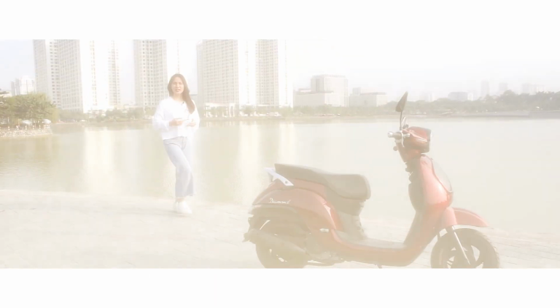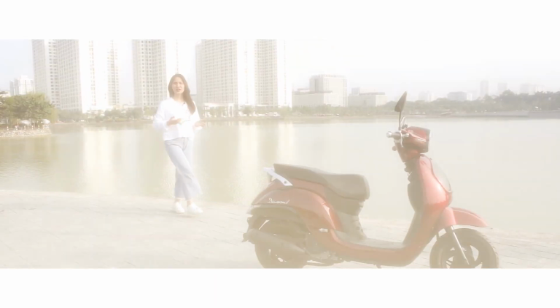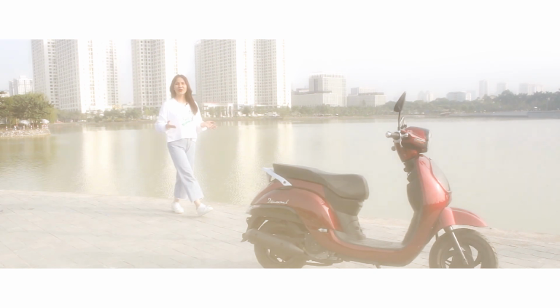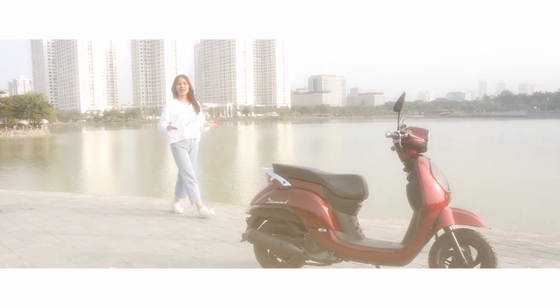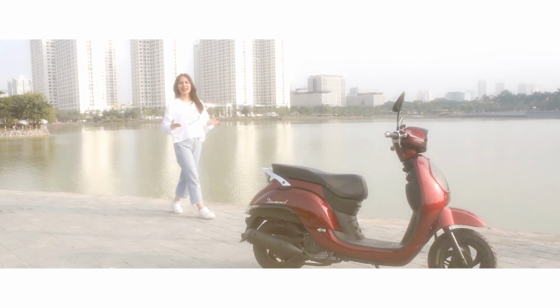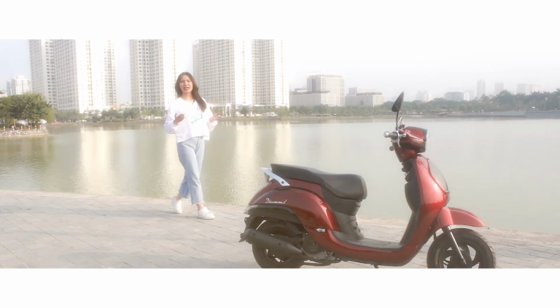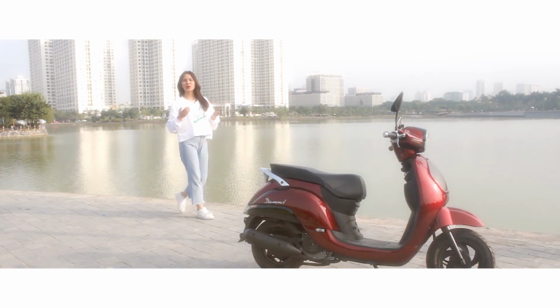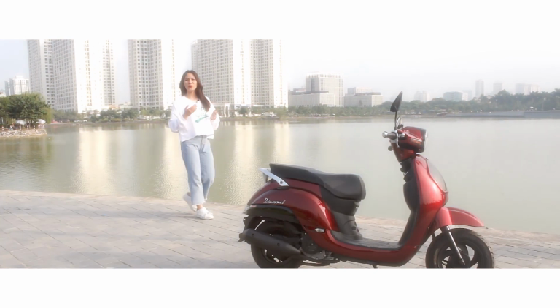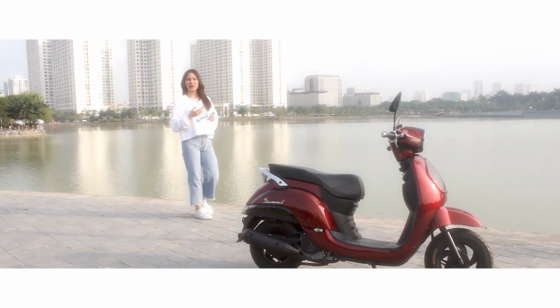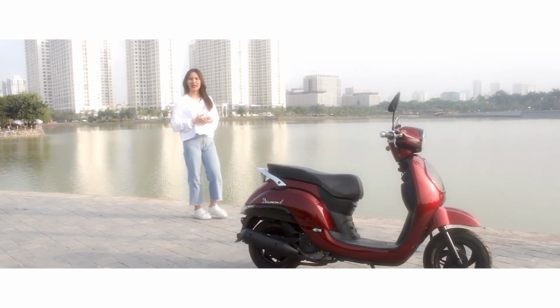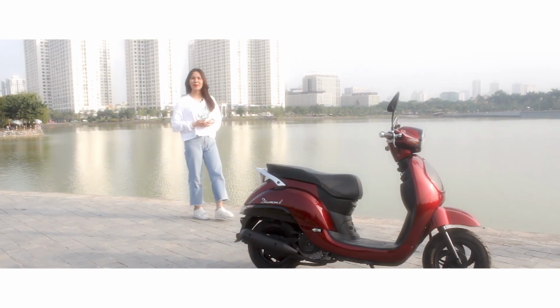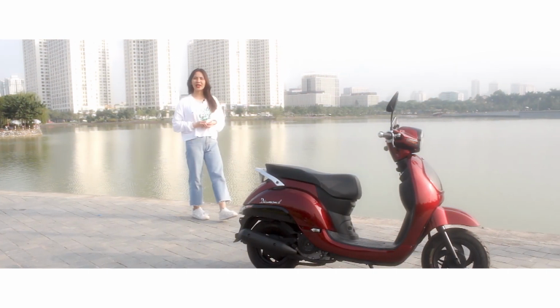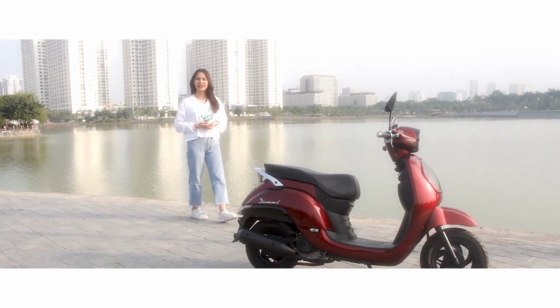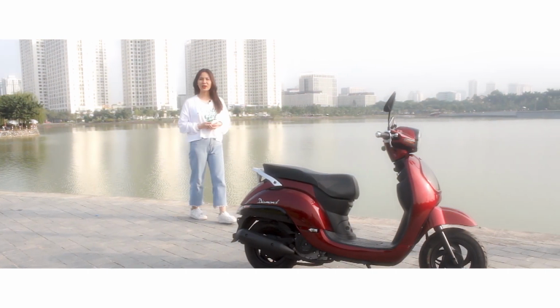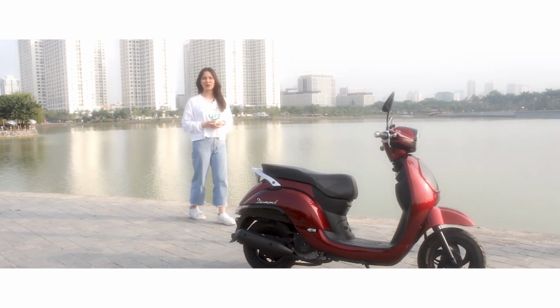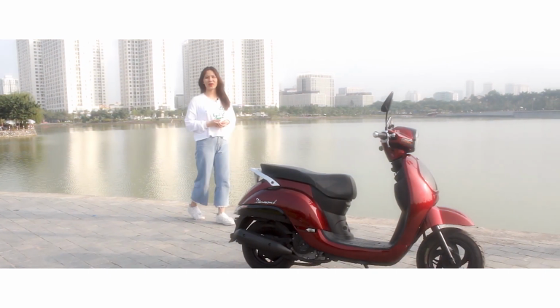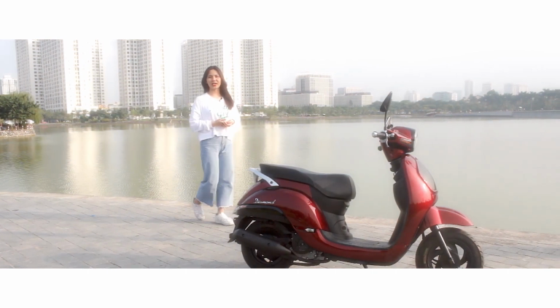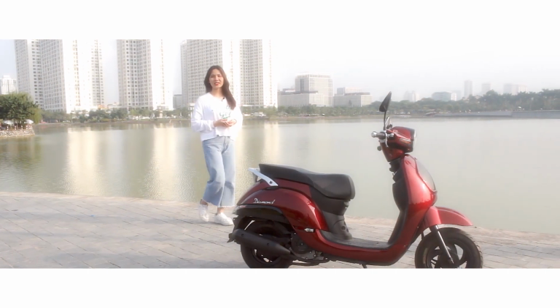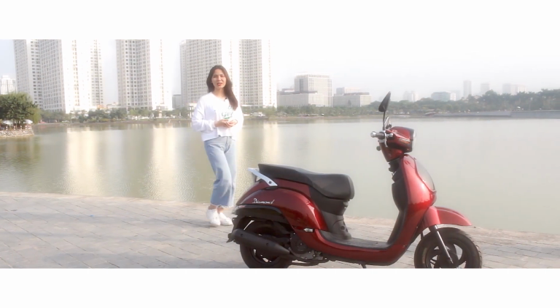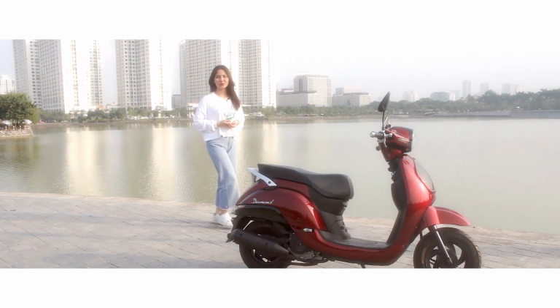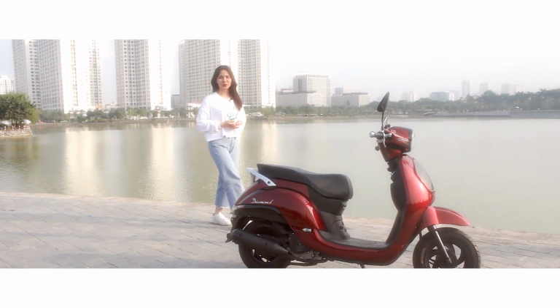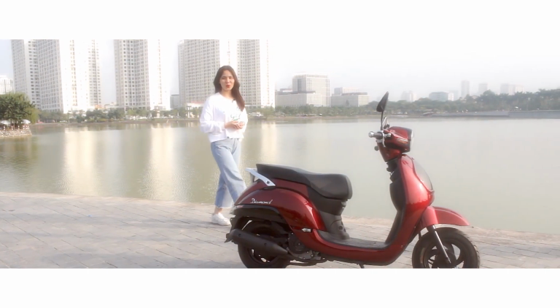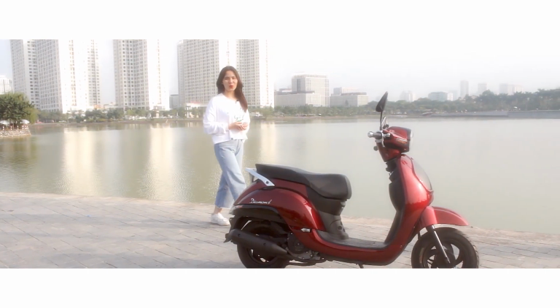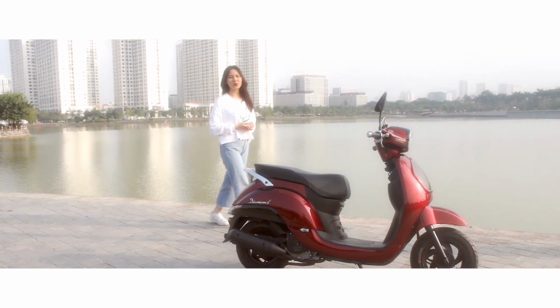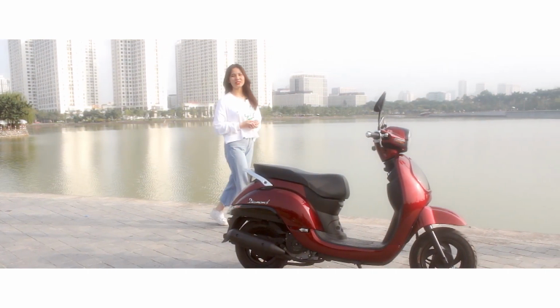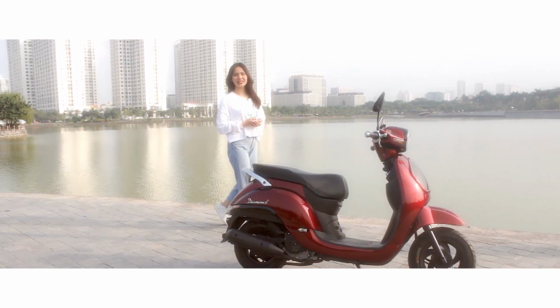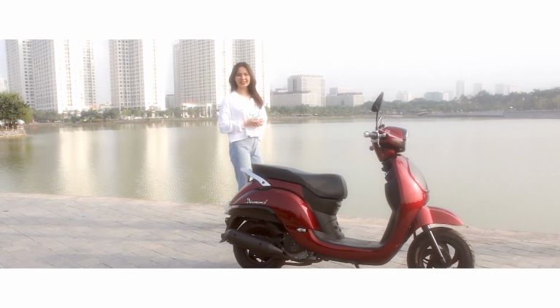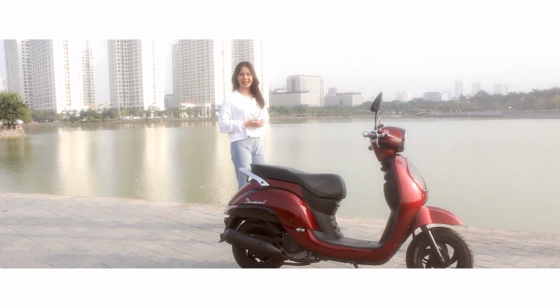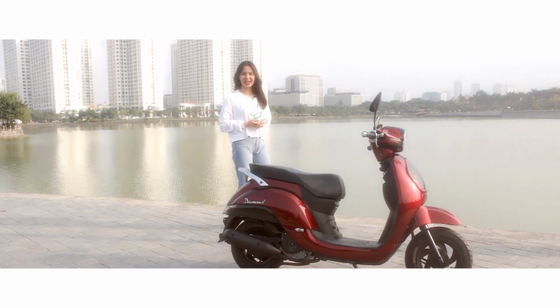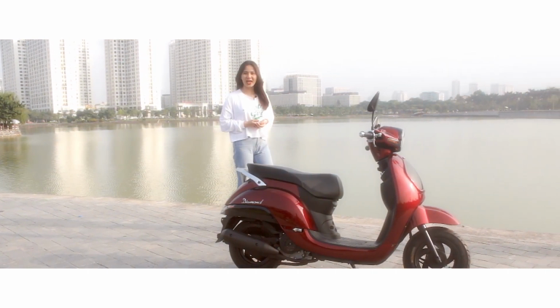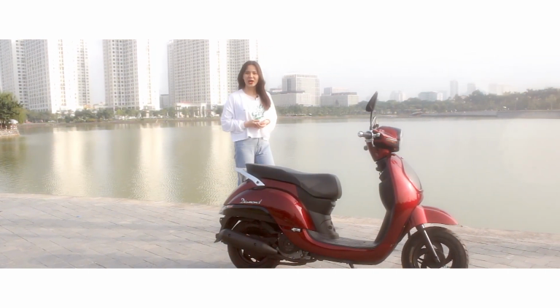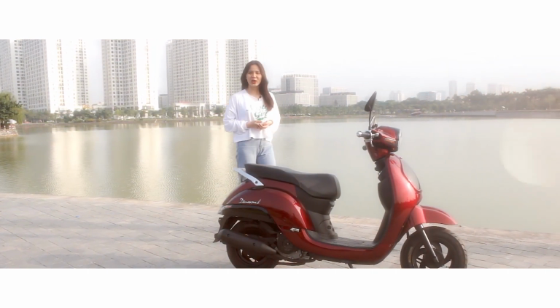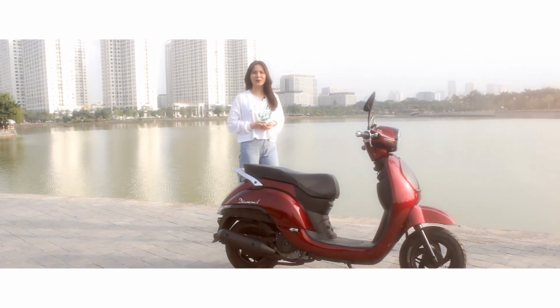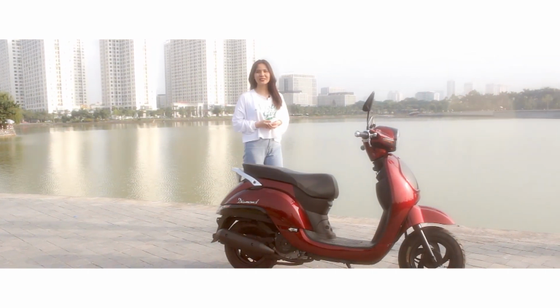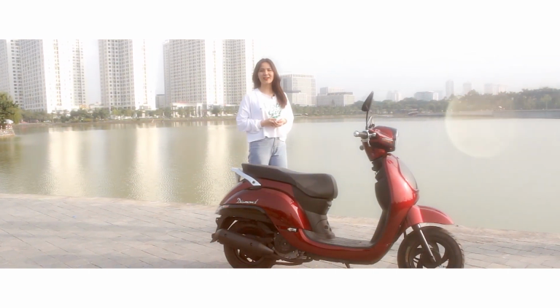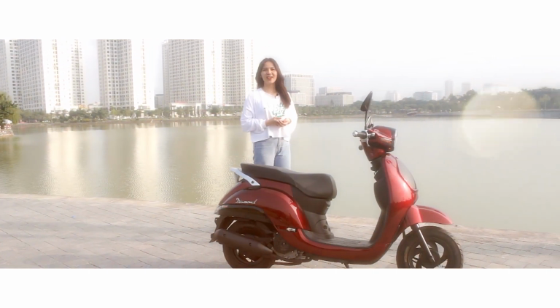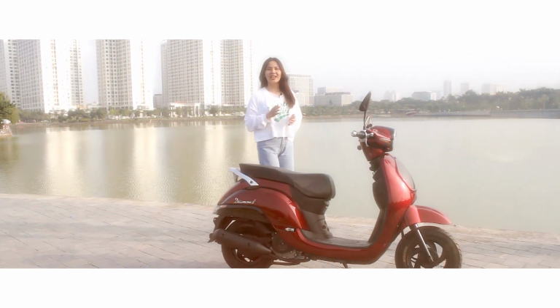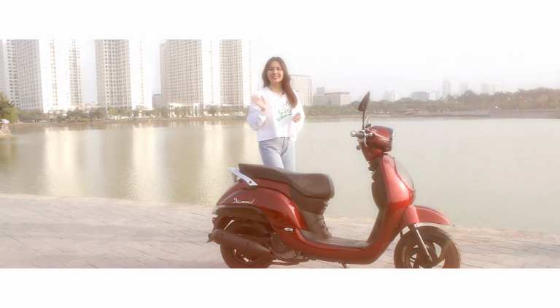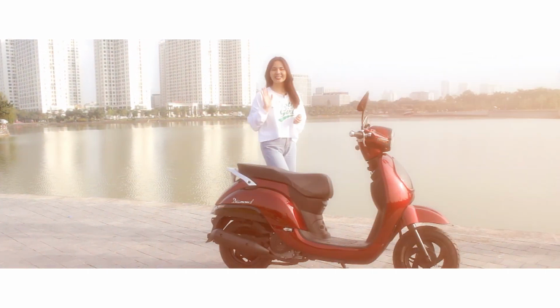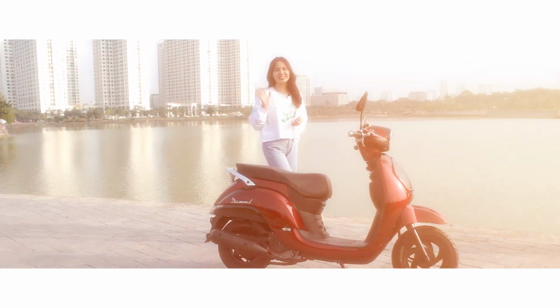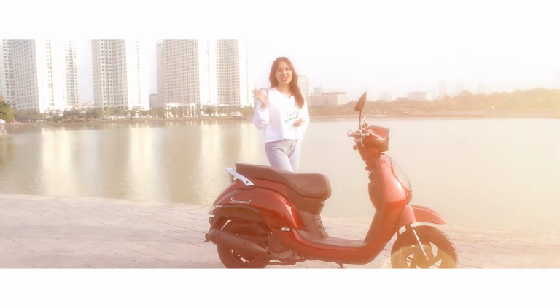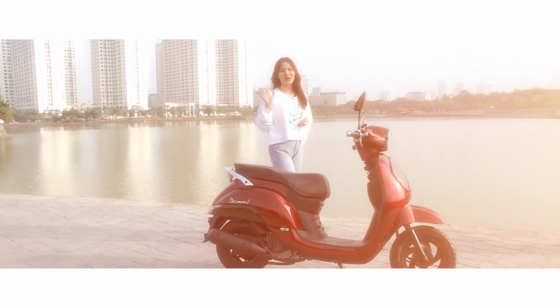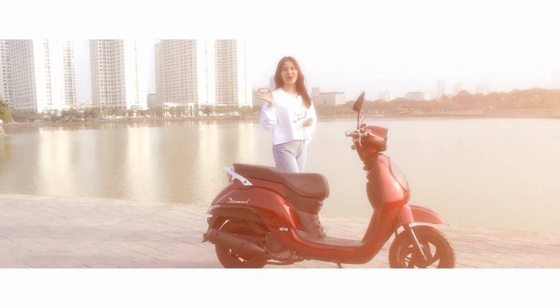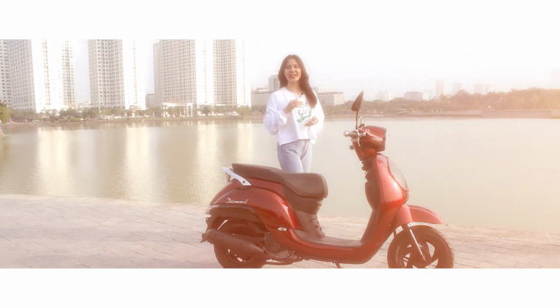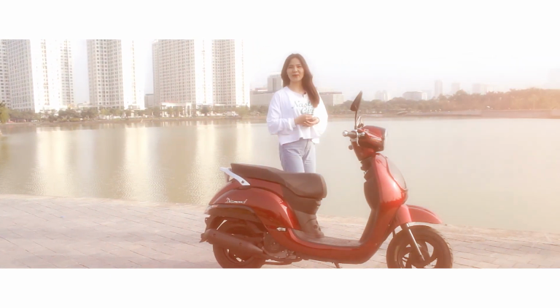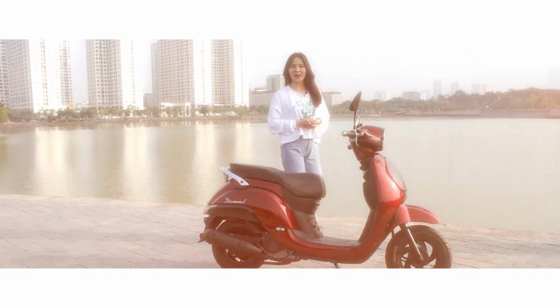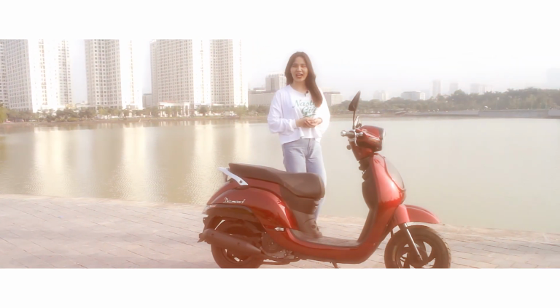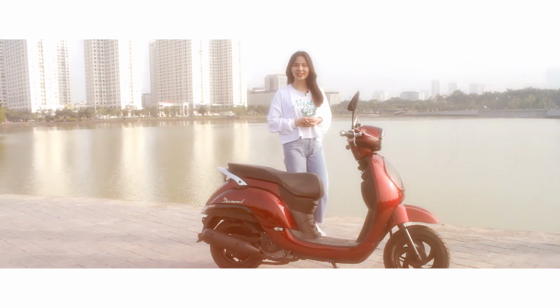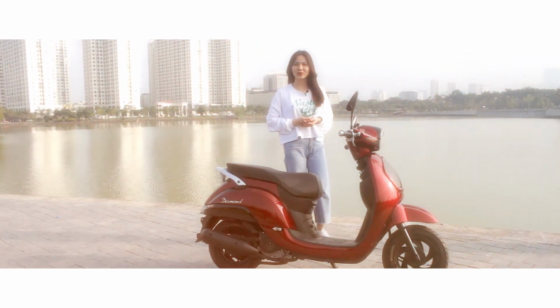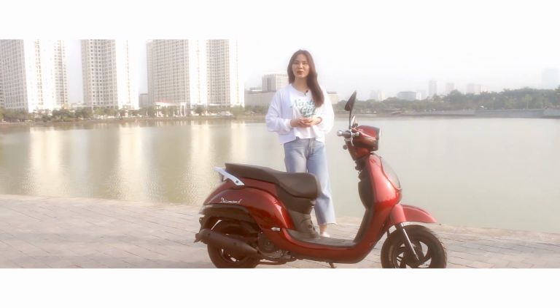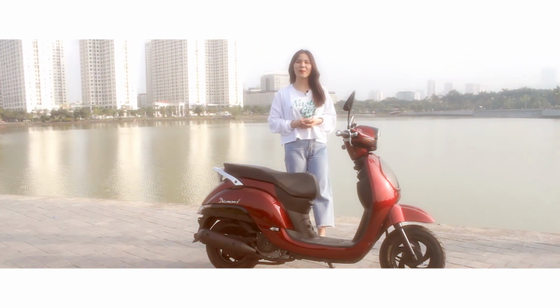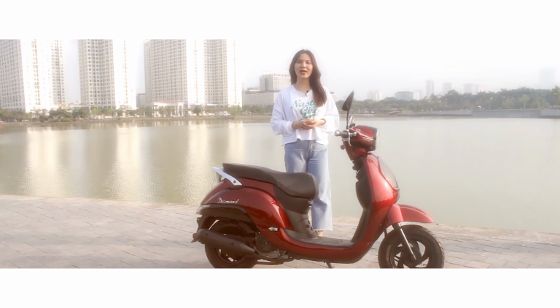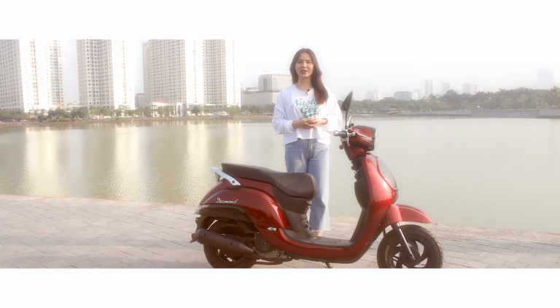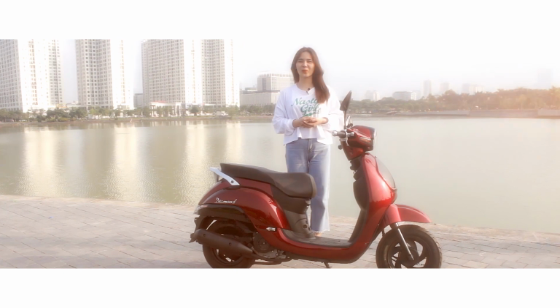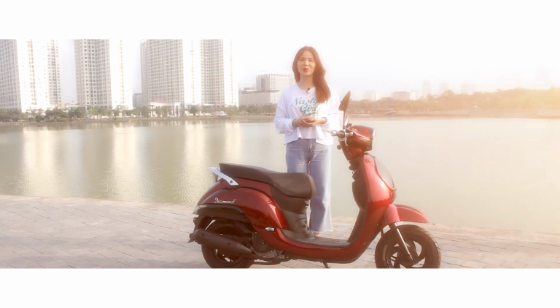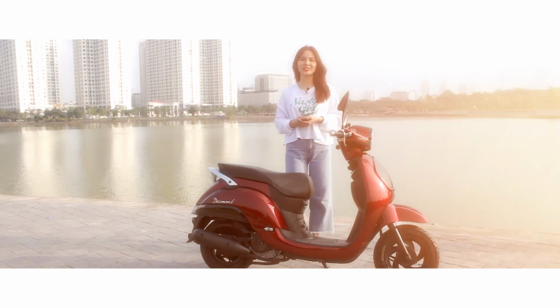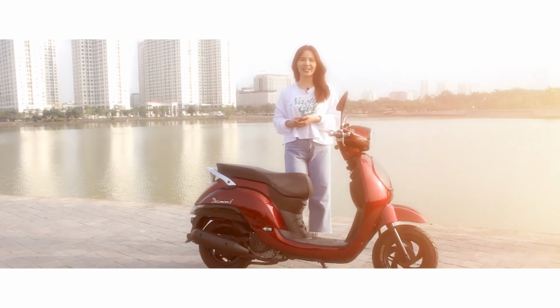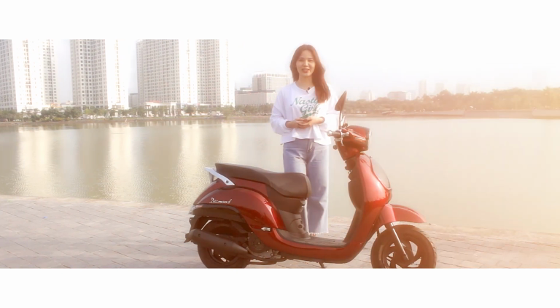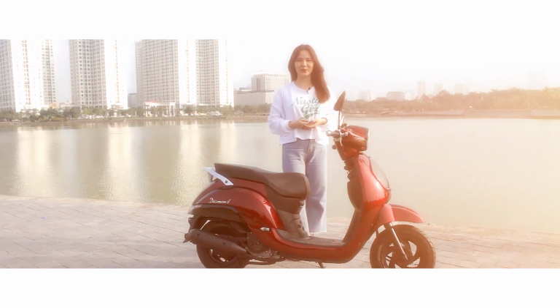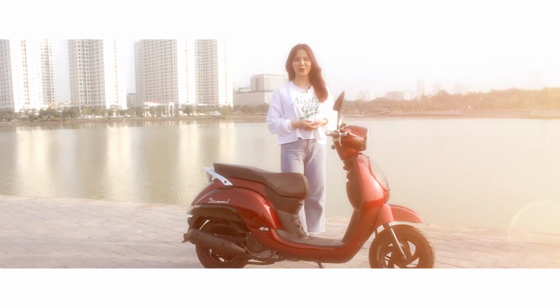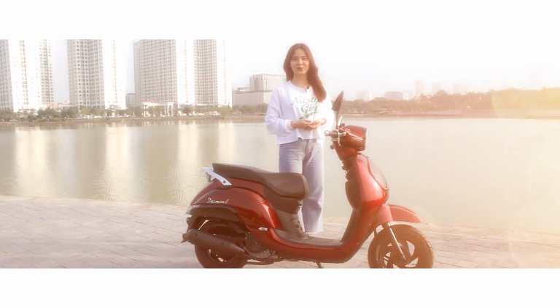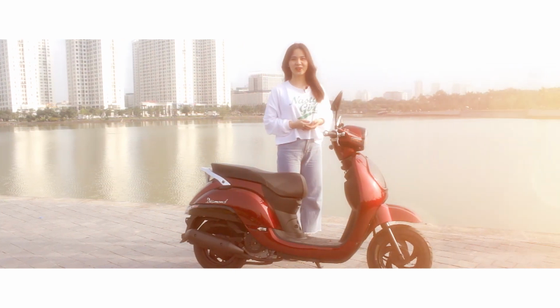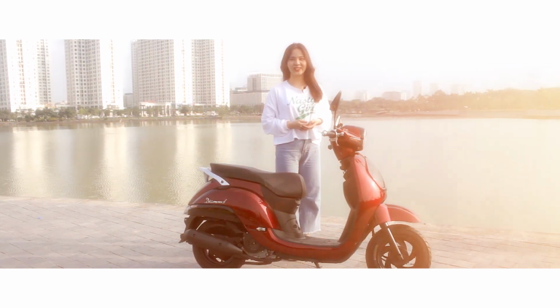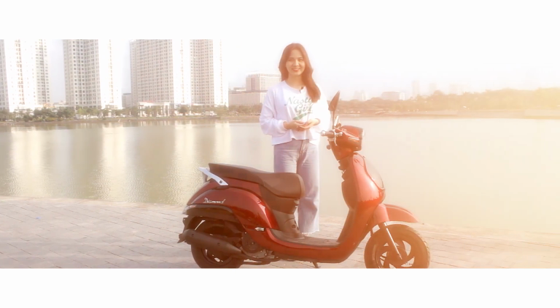Như vậy là chúng tôi đã giới thiệu đến các bạn review về thông số và tính năng của xe. Còn bây giờ, xin chào và hẹn gặp lại! Chúc các bạn có một trải nghiệm tuyệt vời!